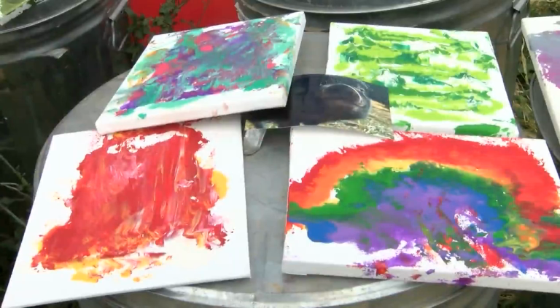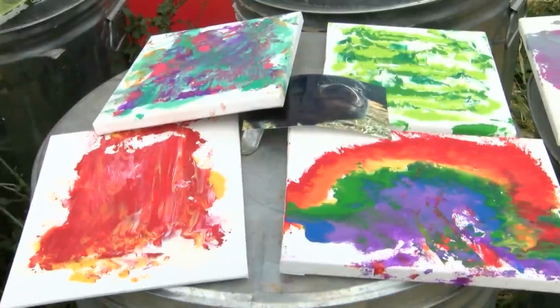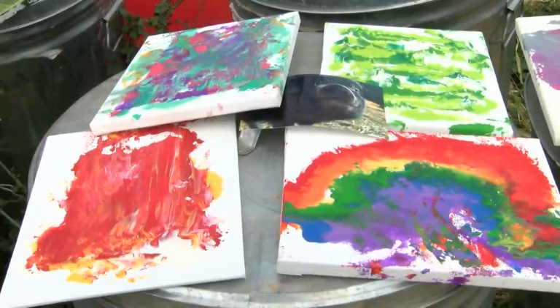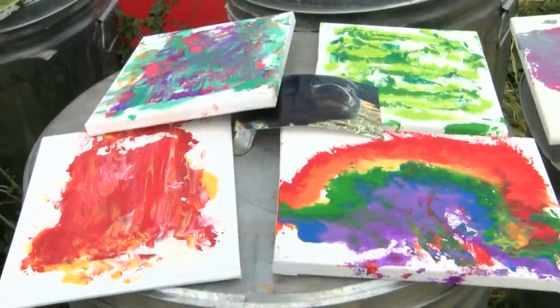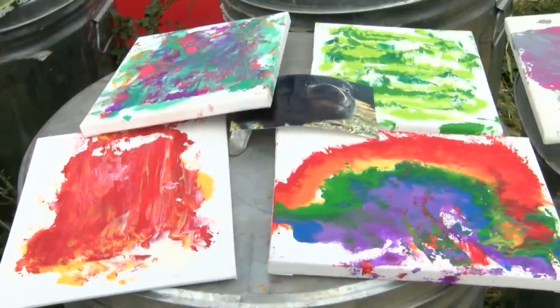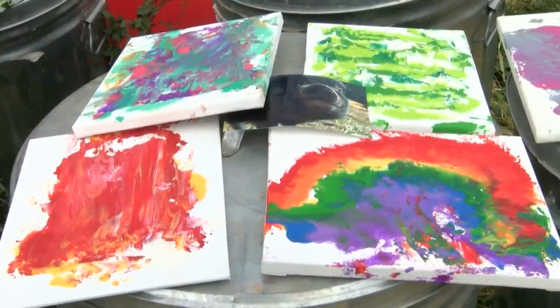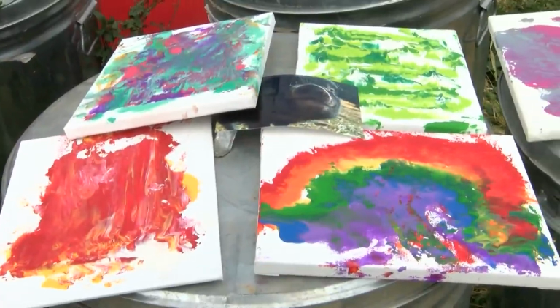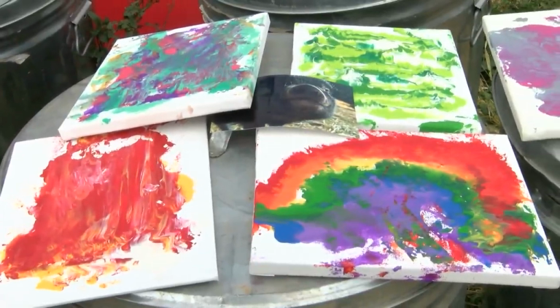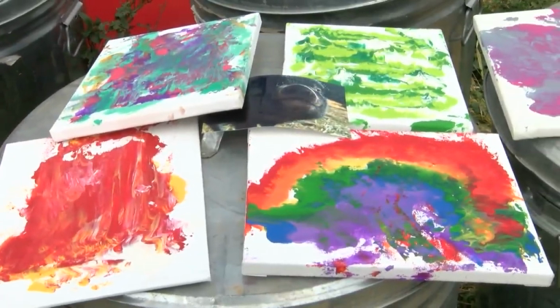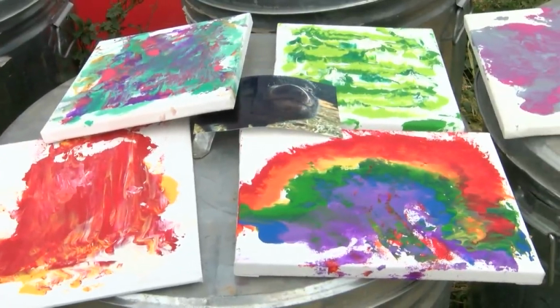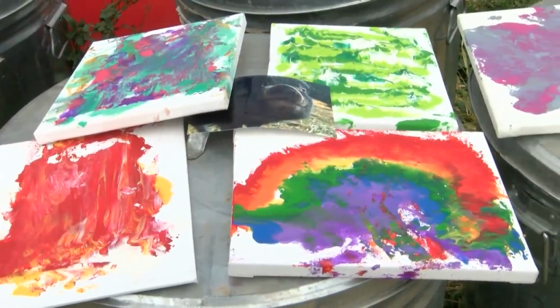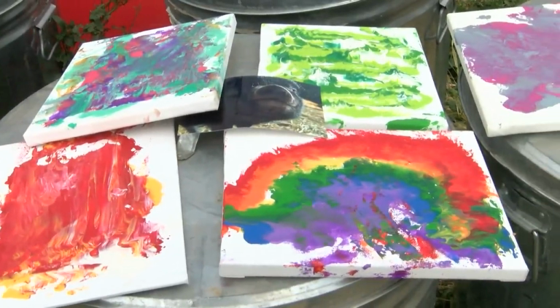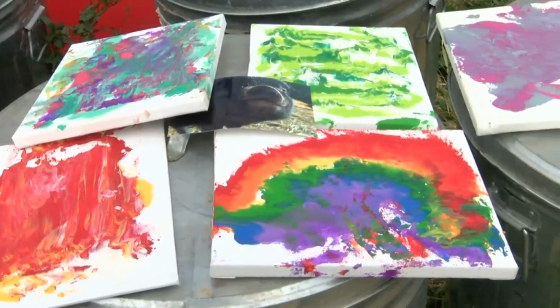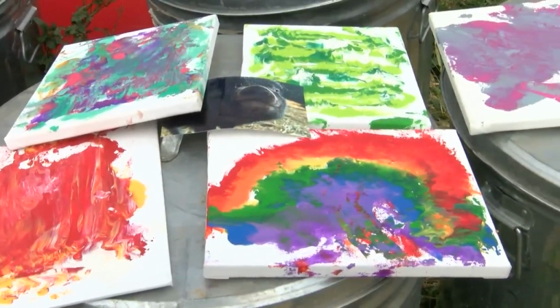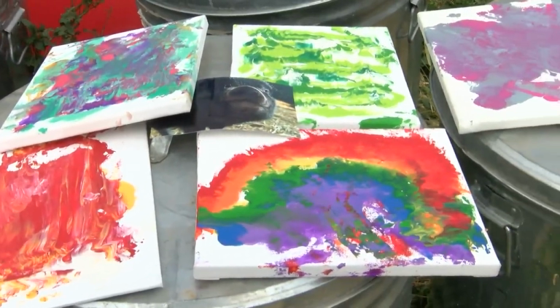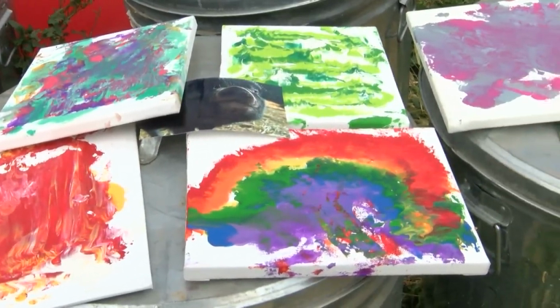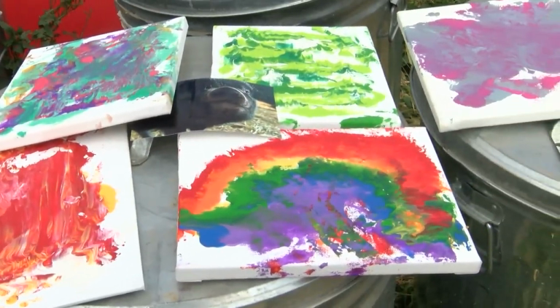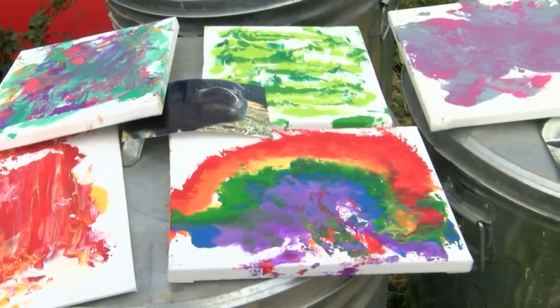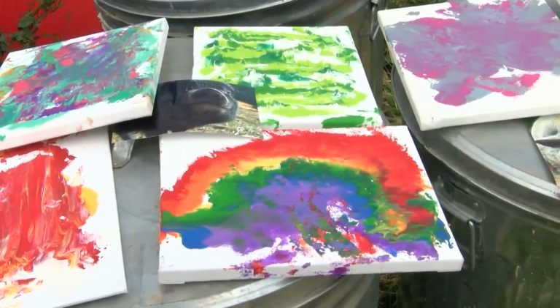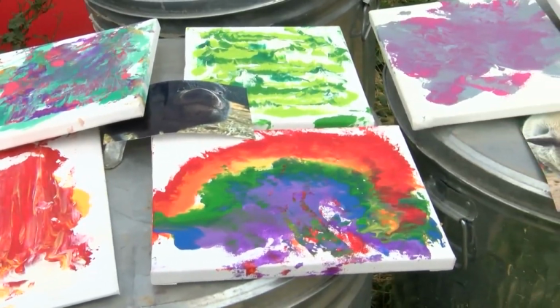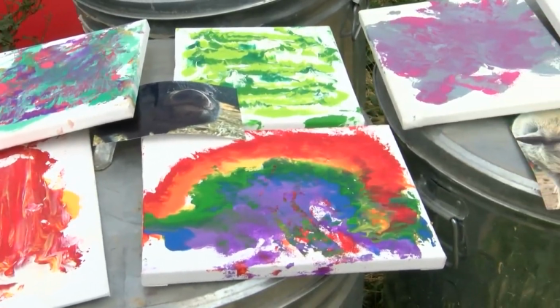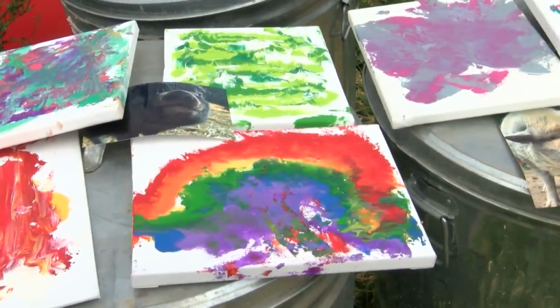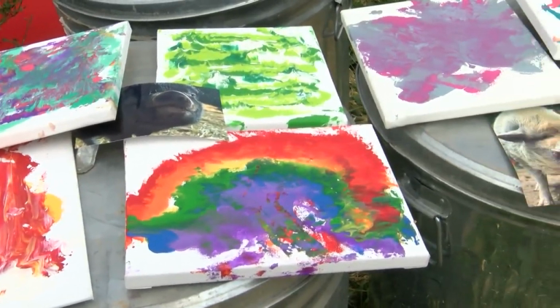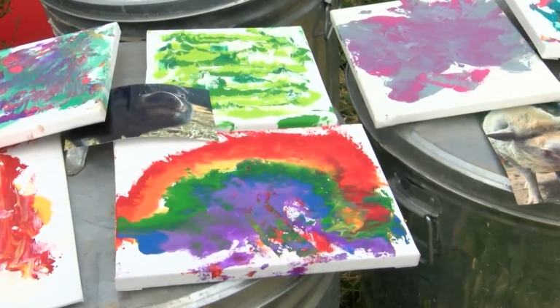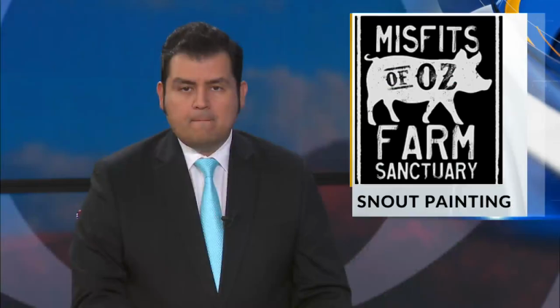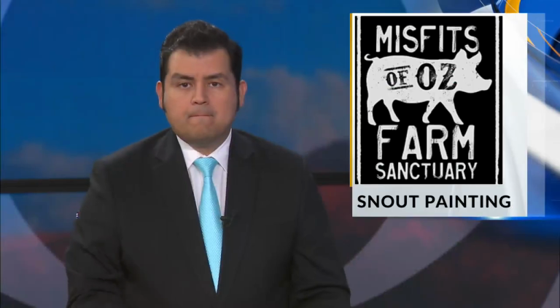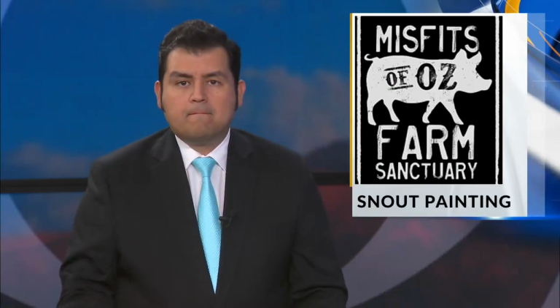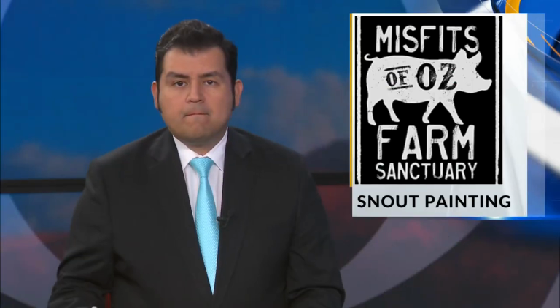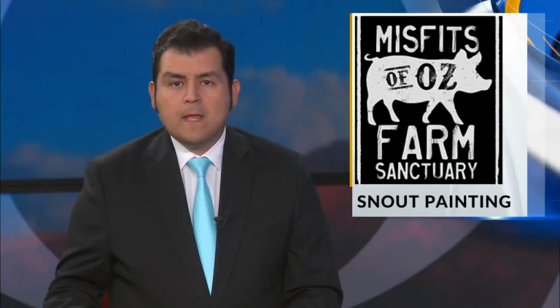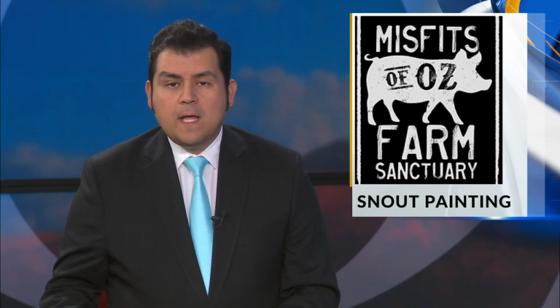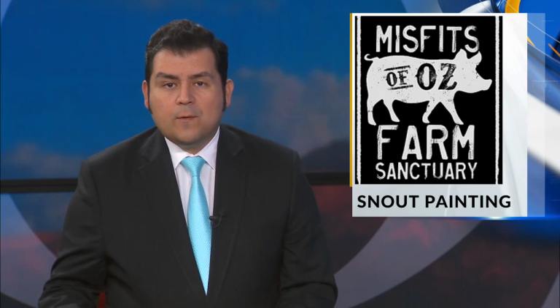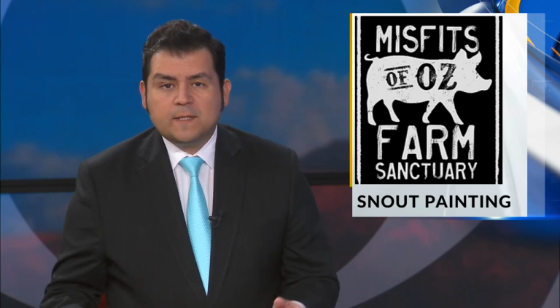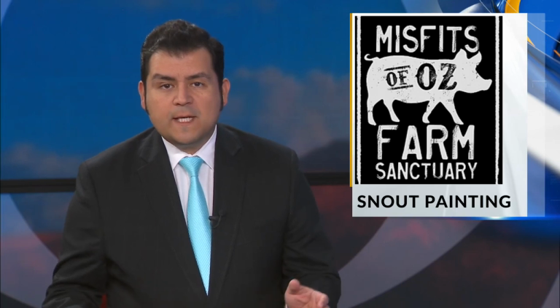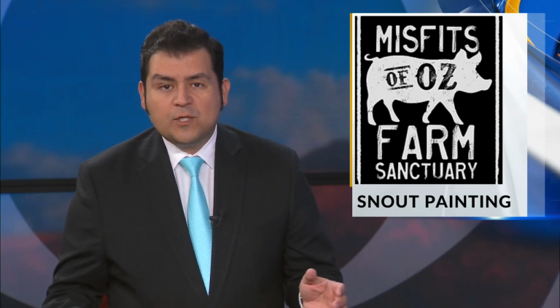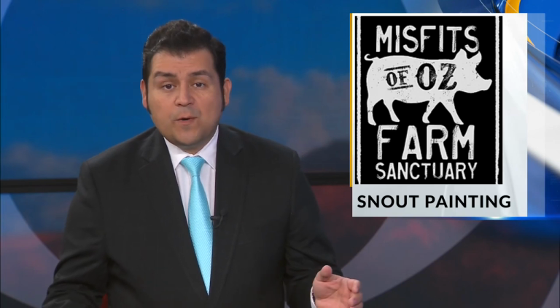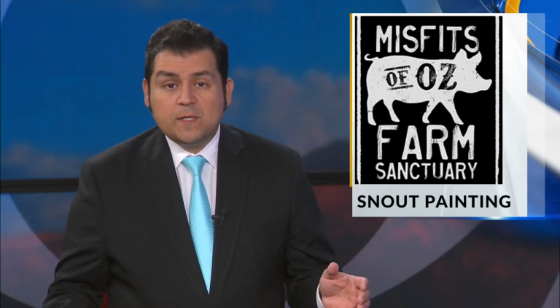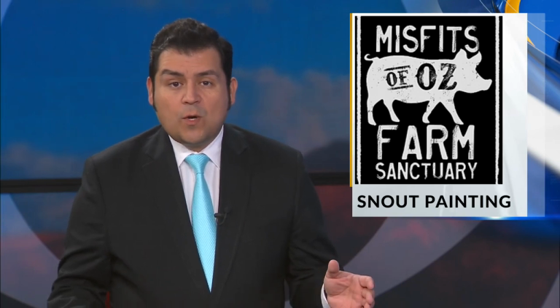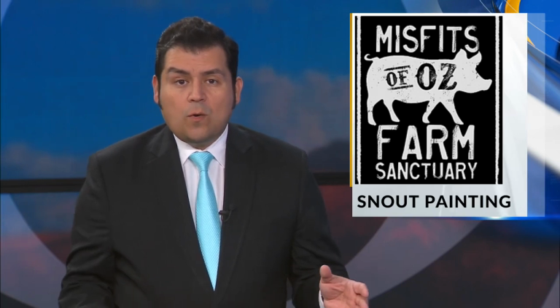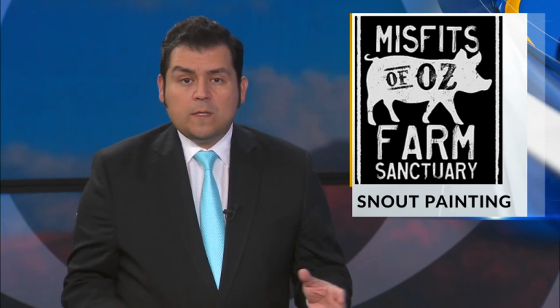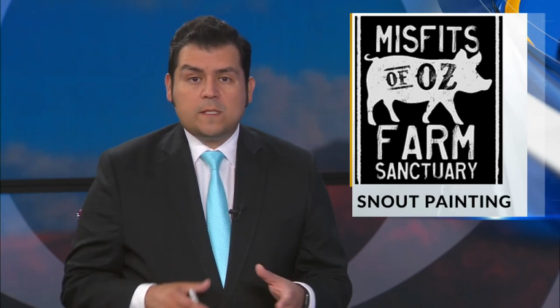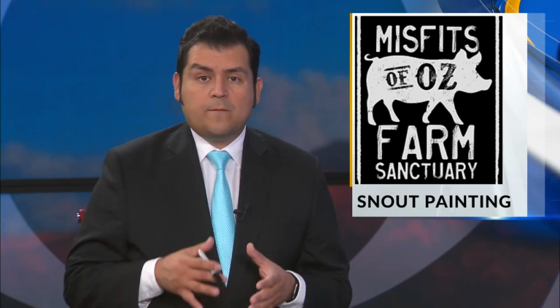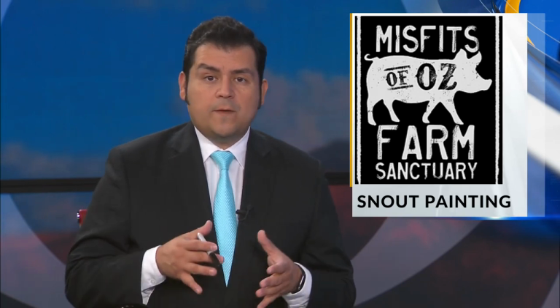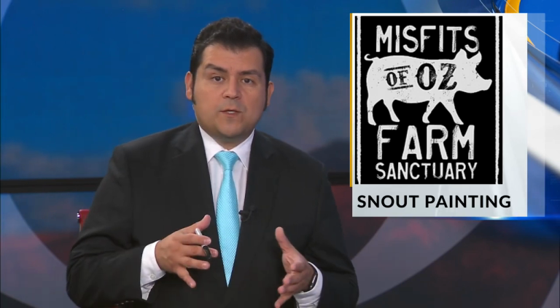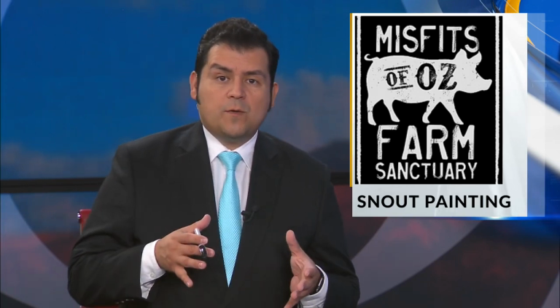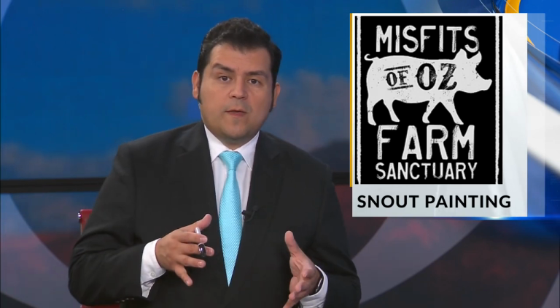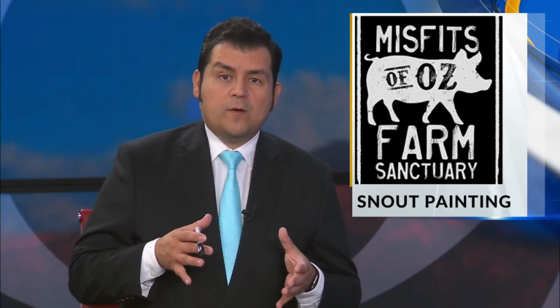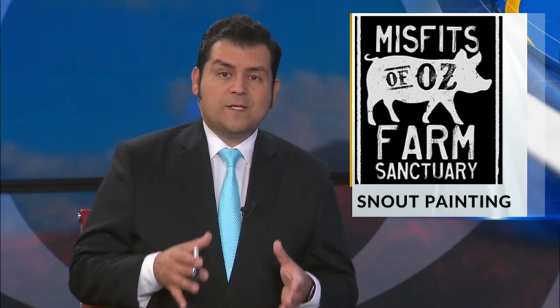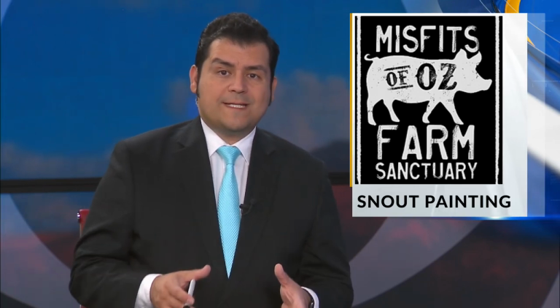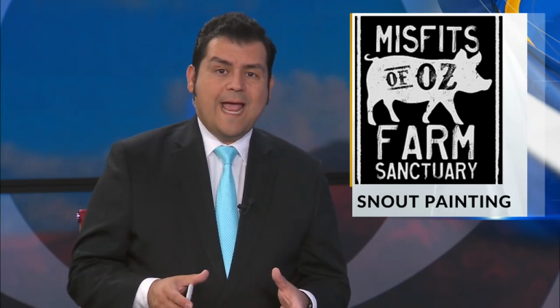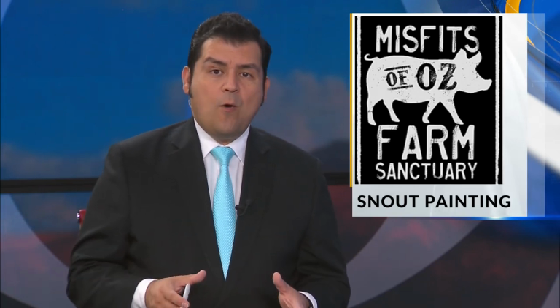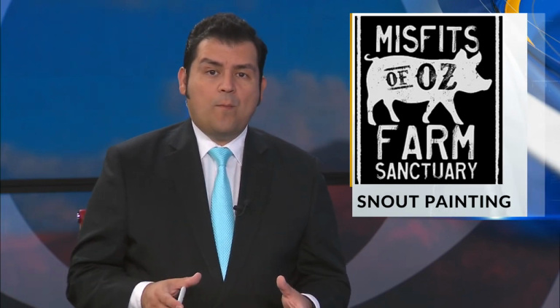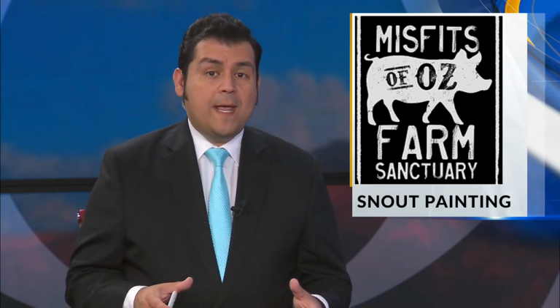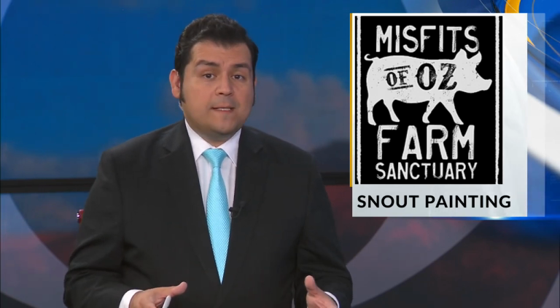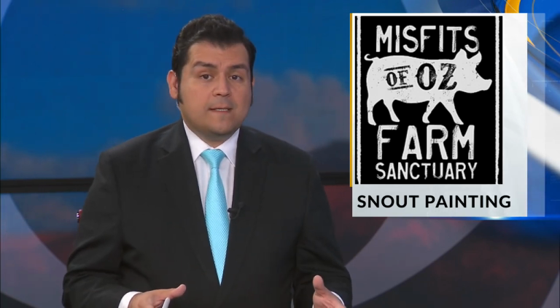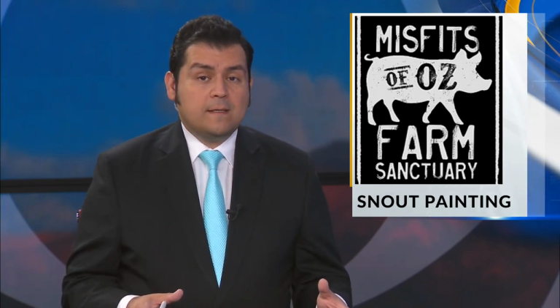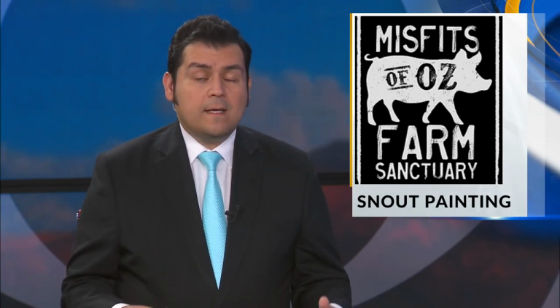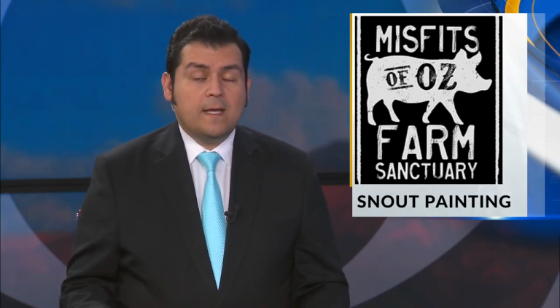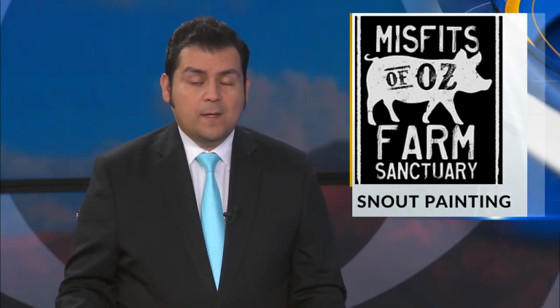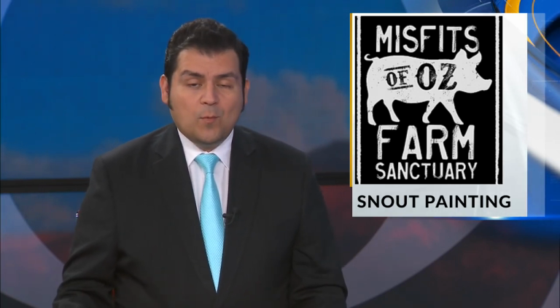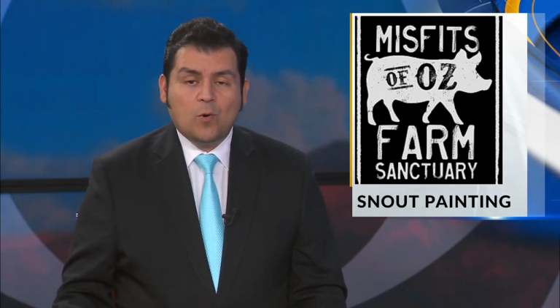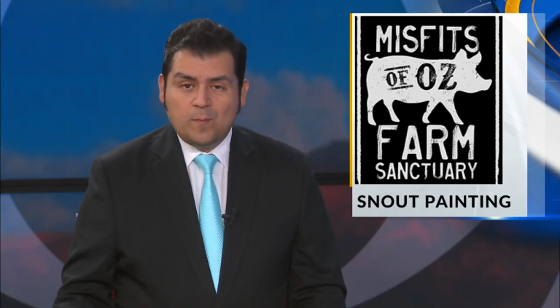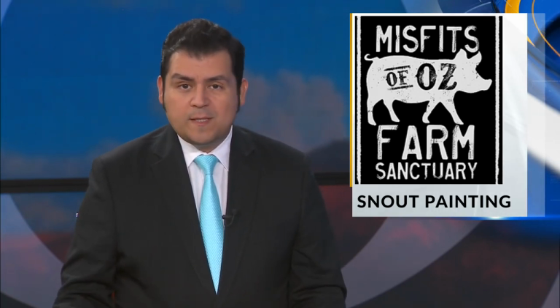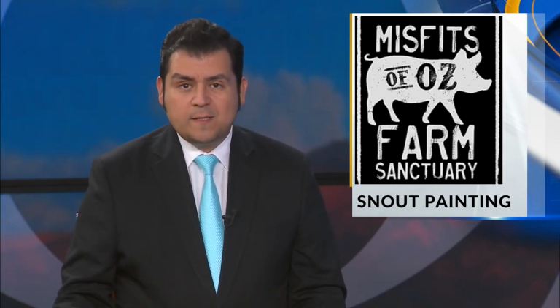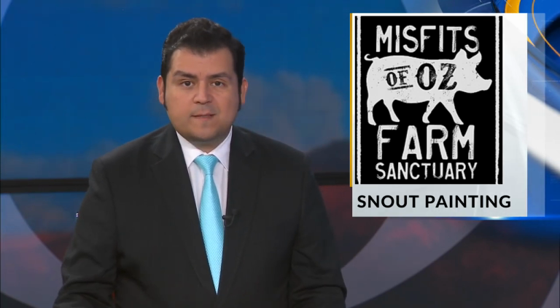Carla Sosa, KRQE News 13. The sanctuary's goal is to feature their snout paintings in more businesses.